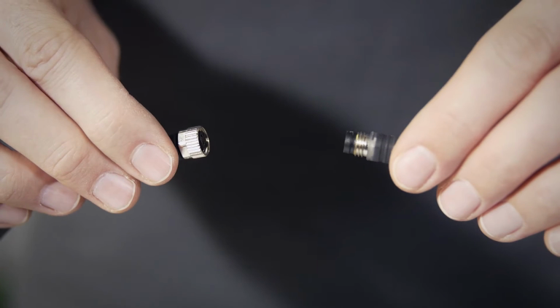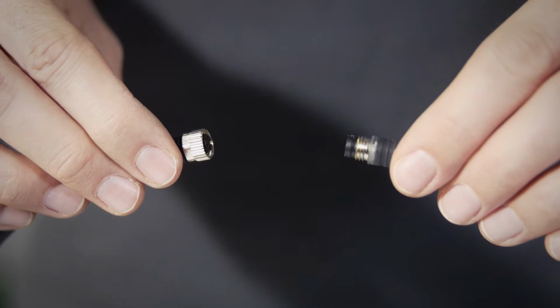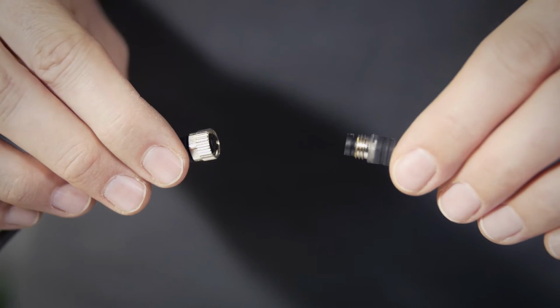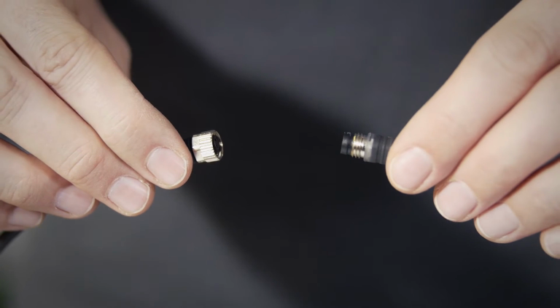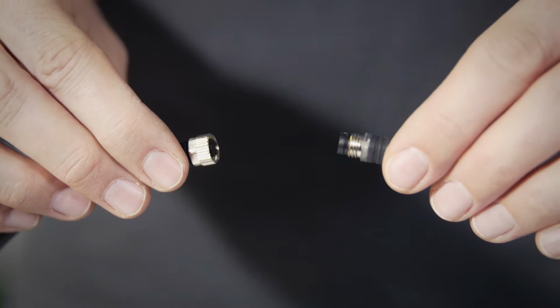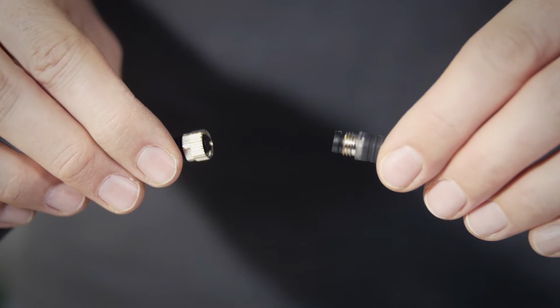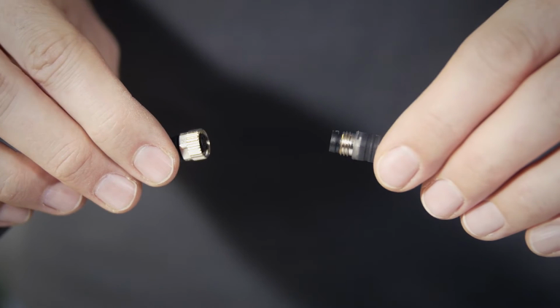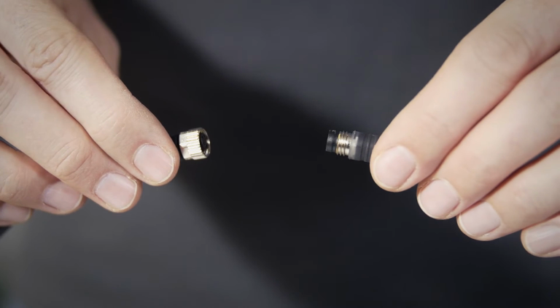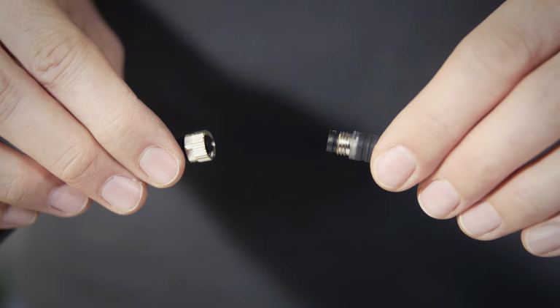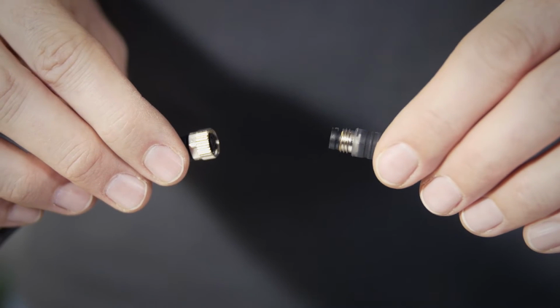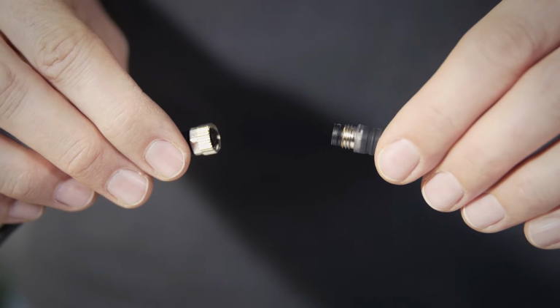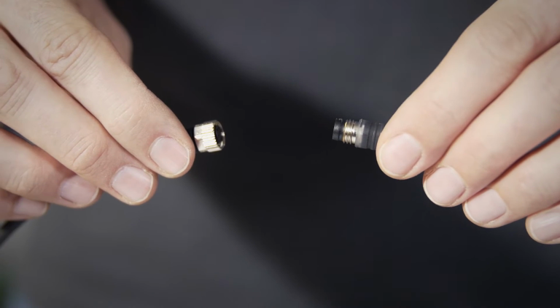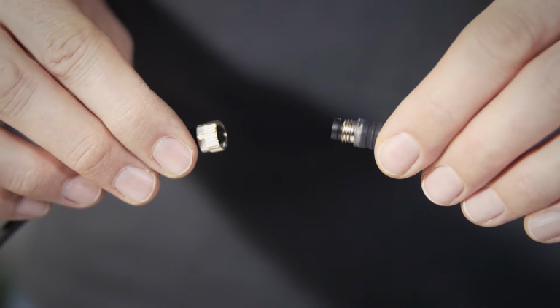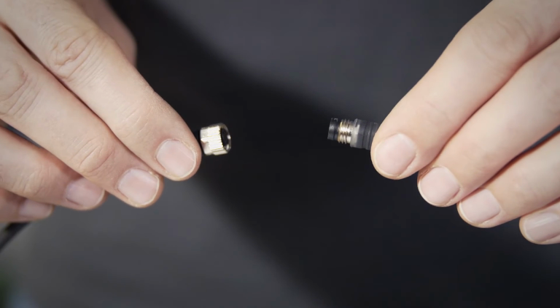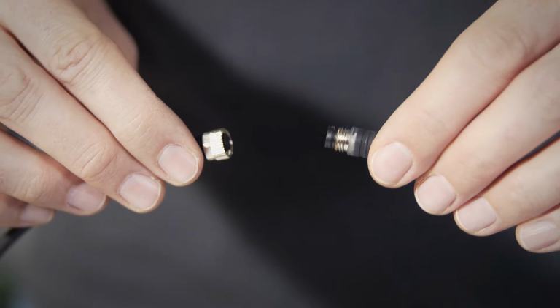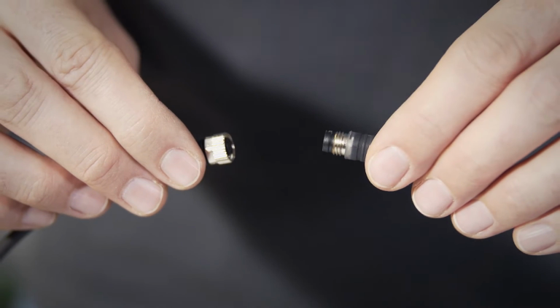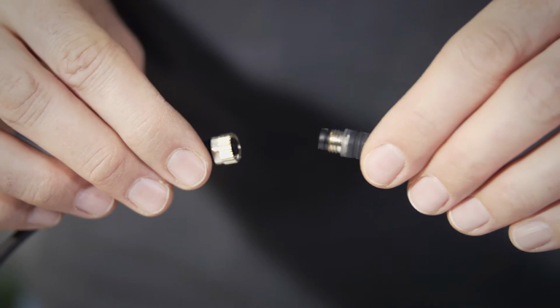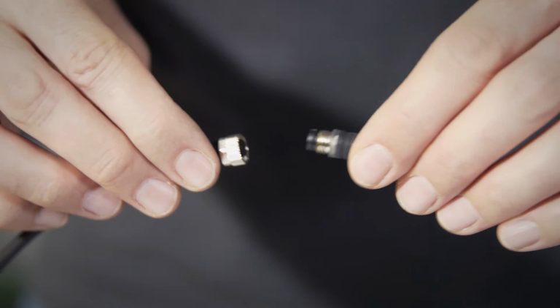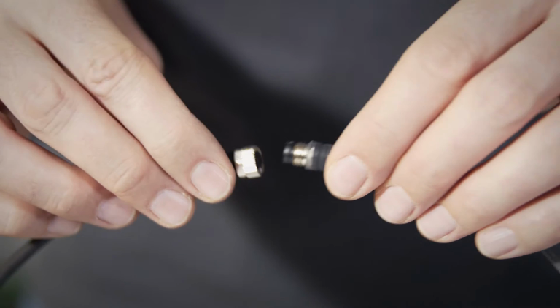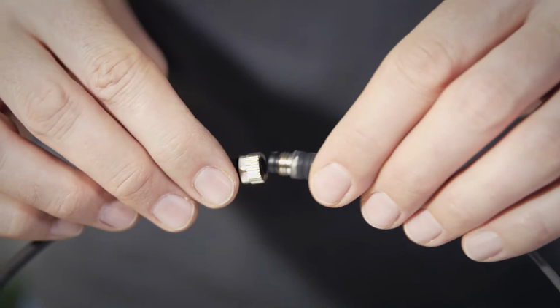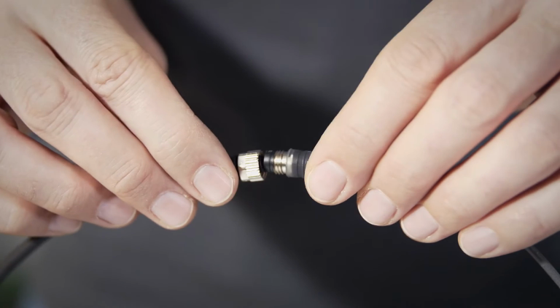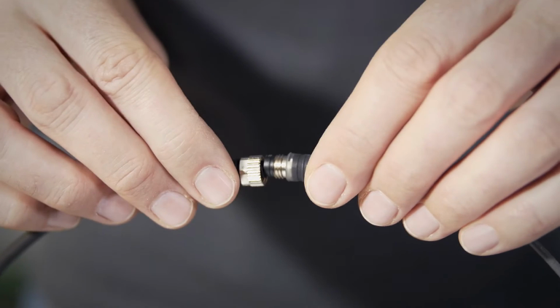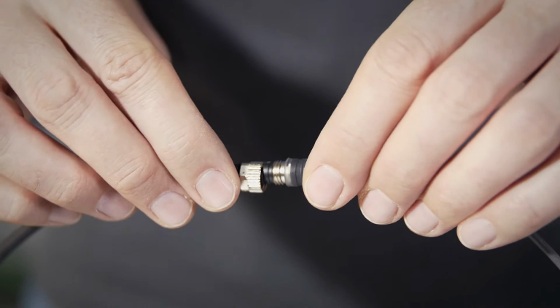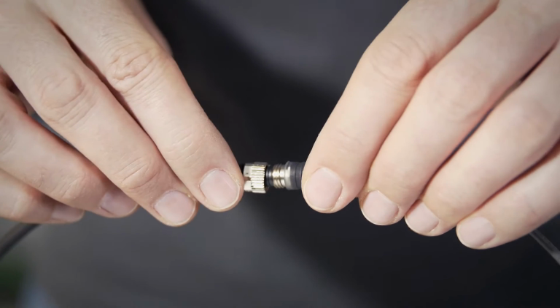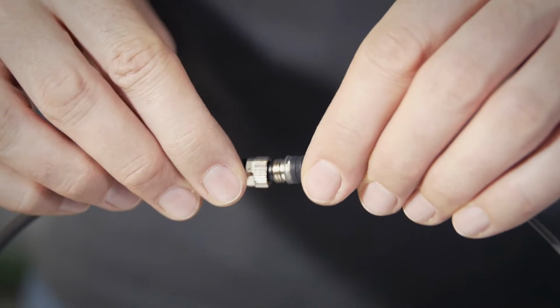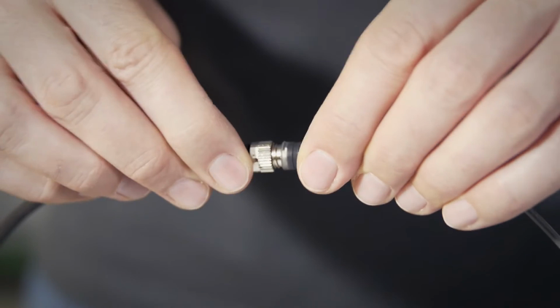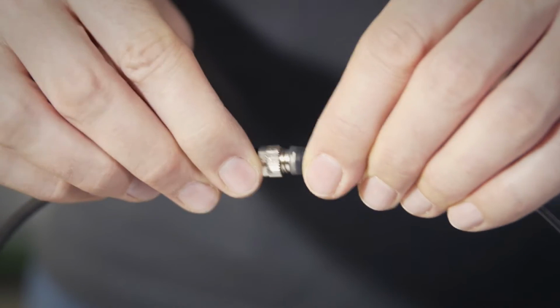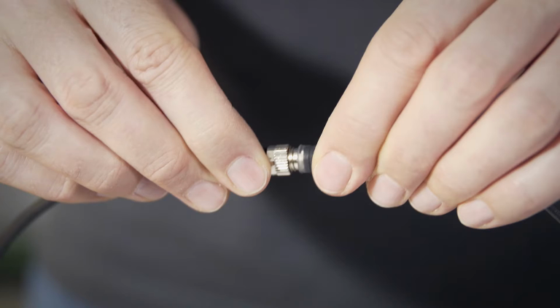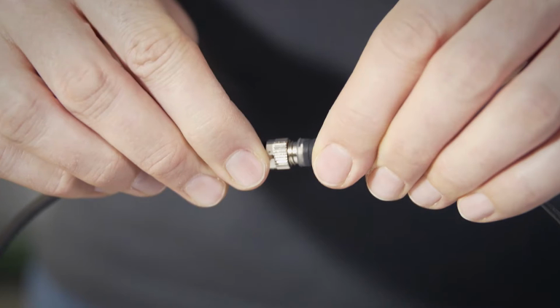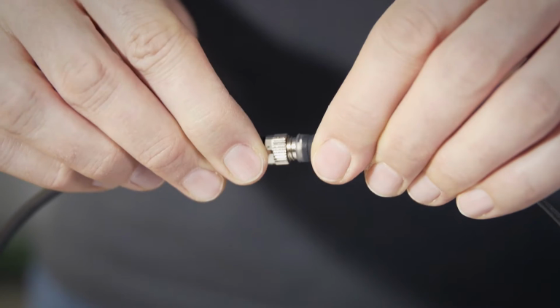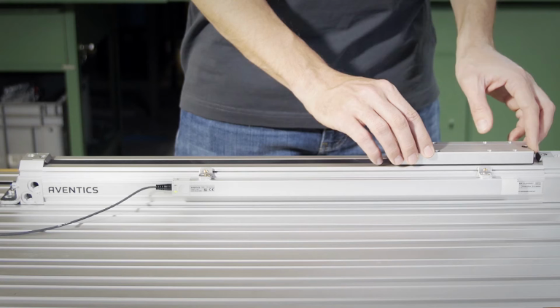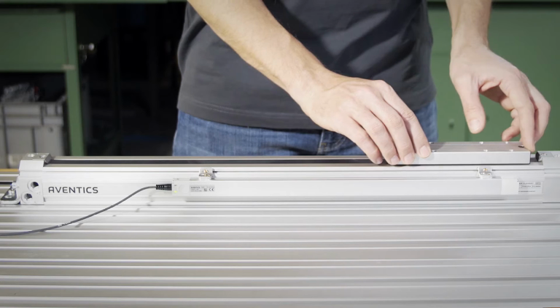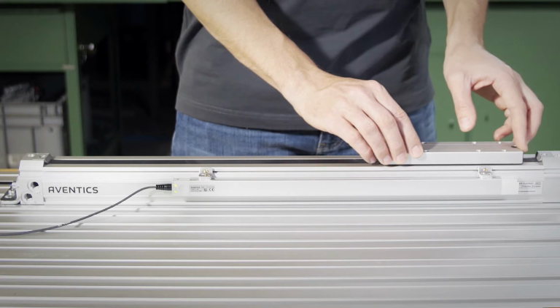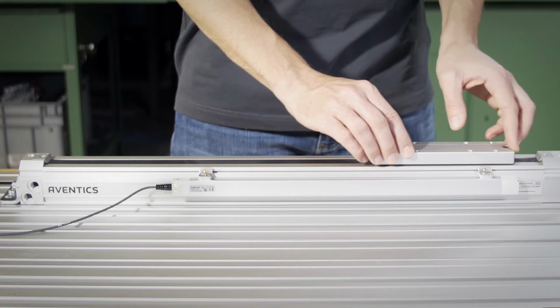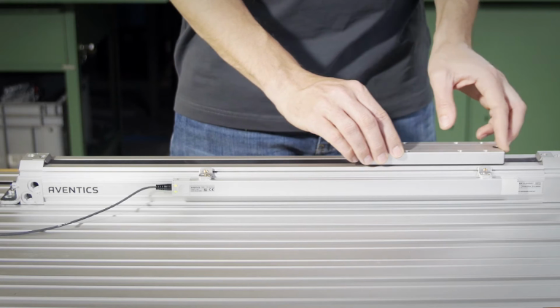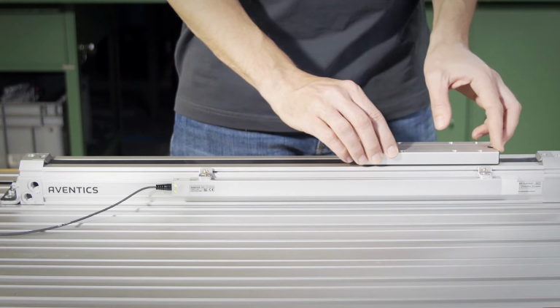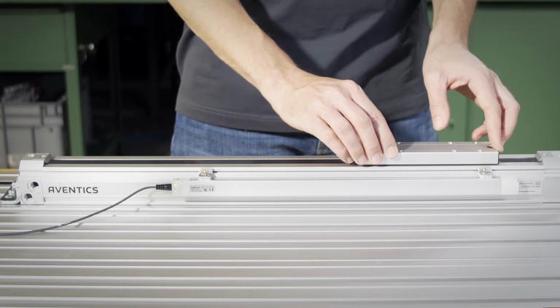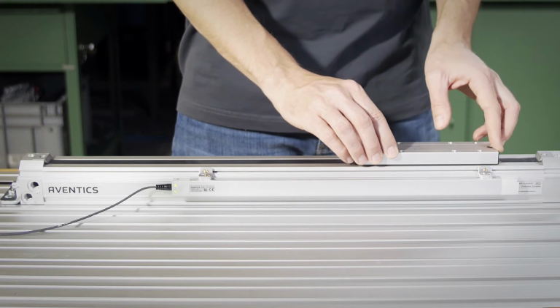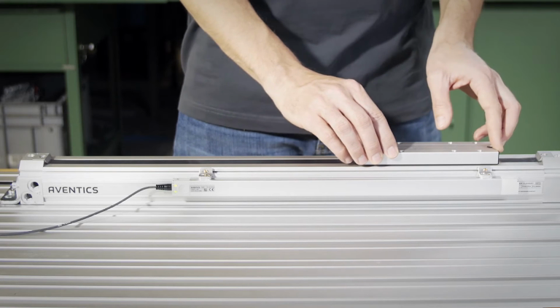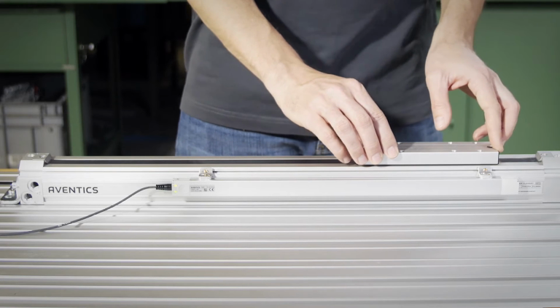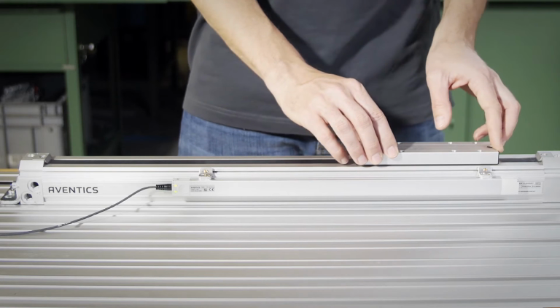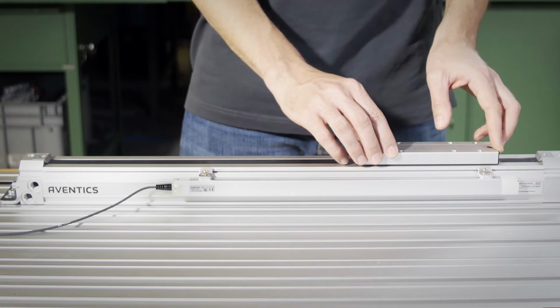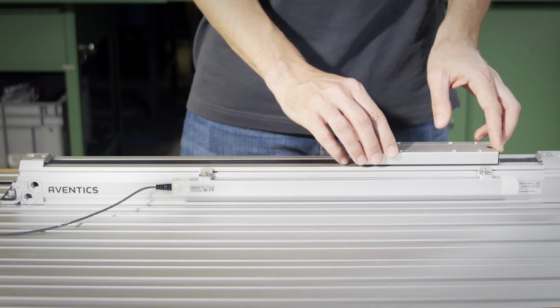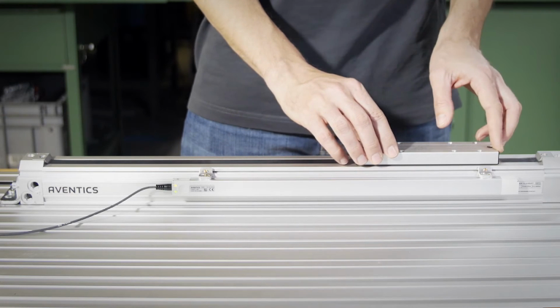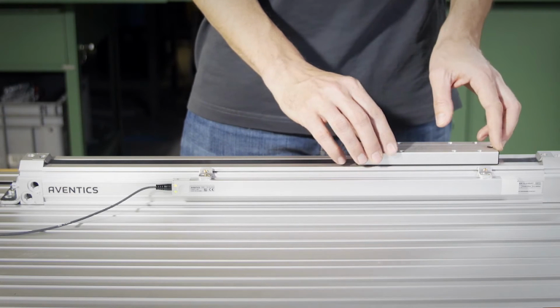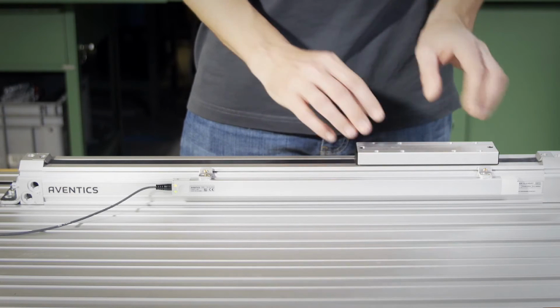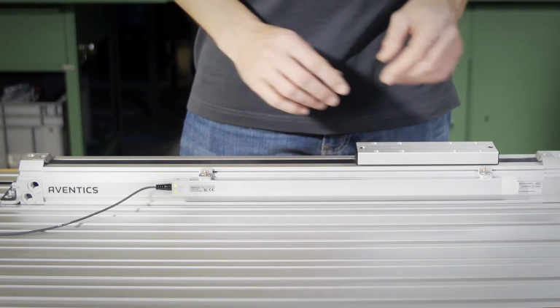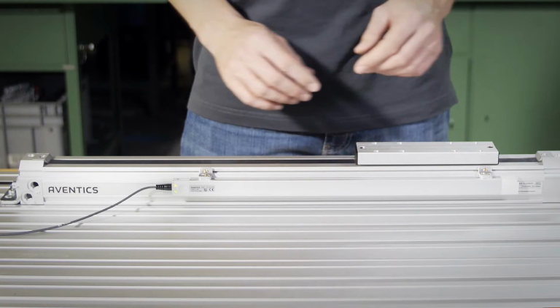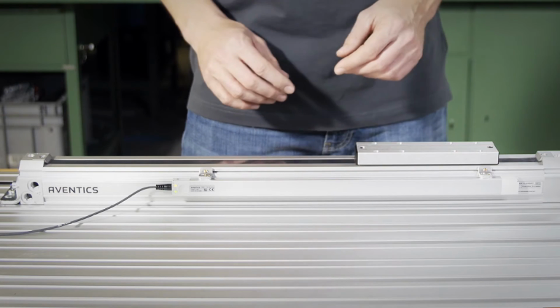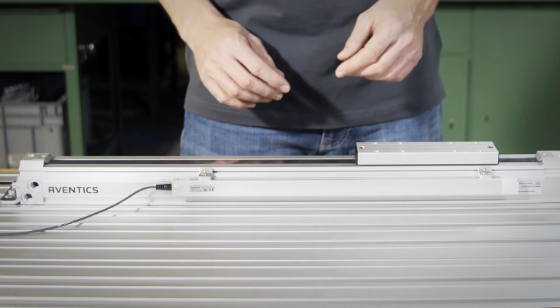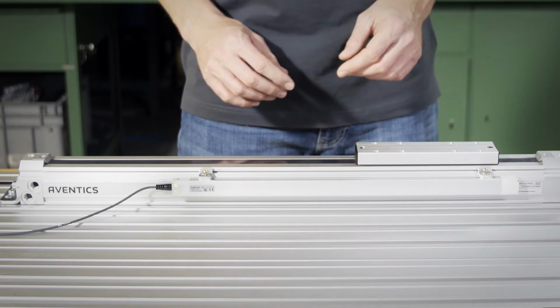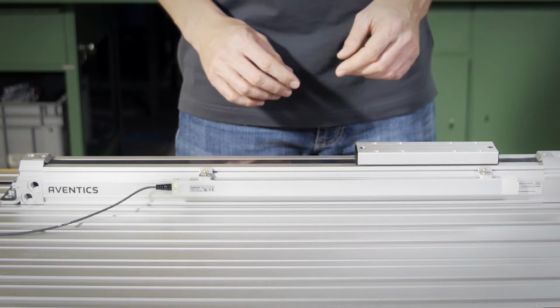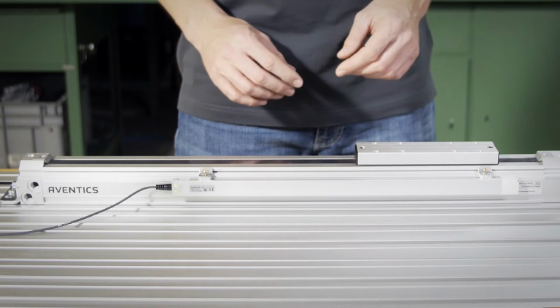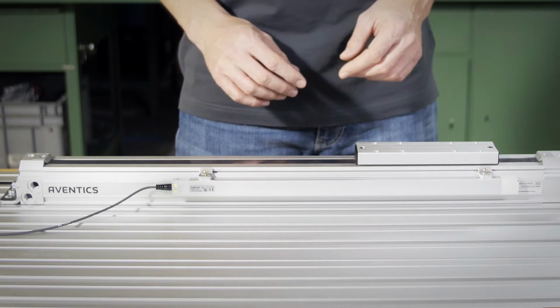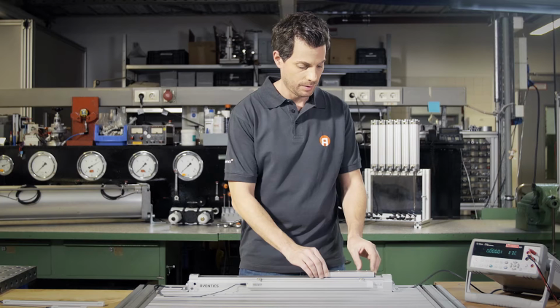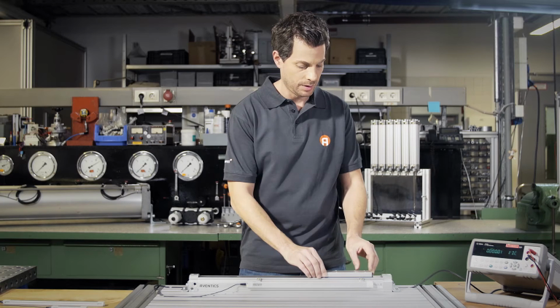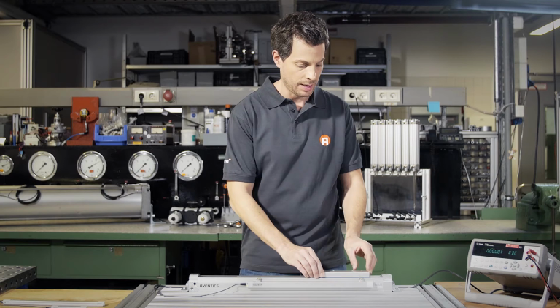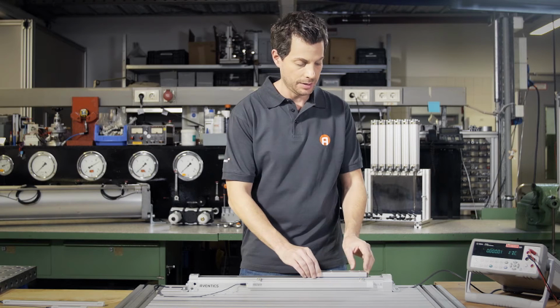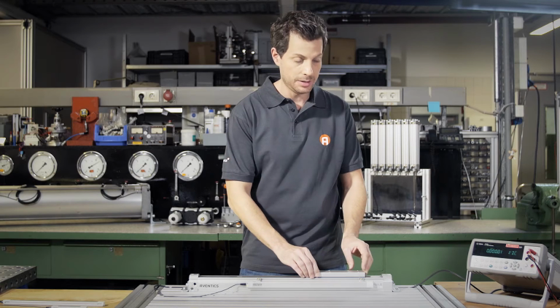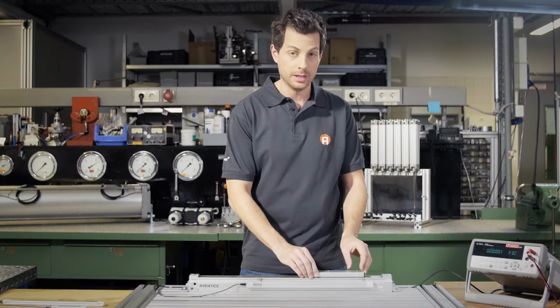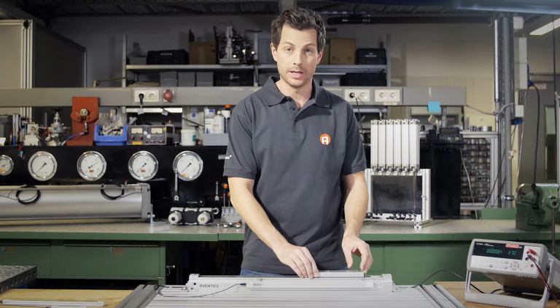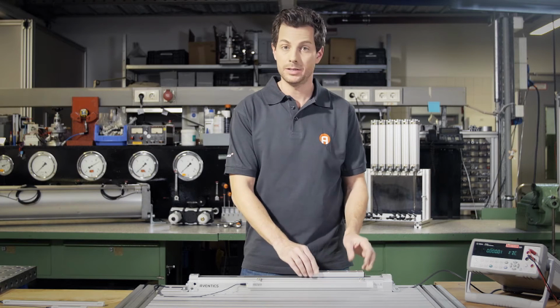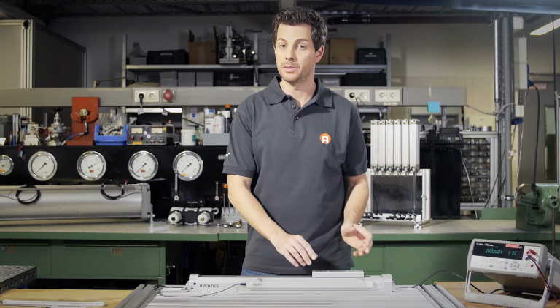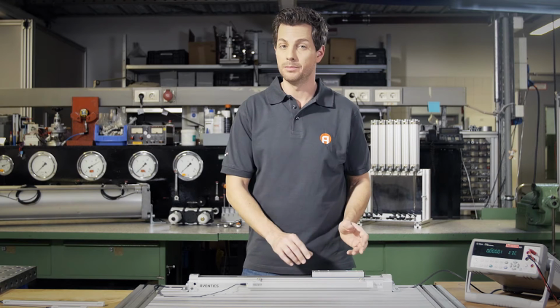Now we'll connect the sensor to the power supply. When the magnetic piston is in the detection range, the LED lights up.